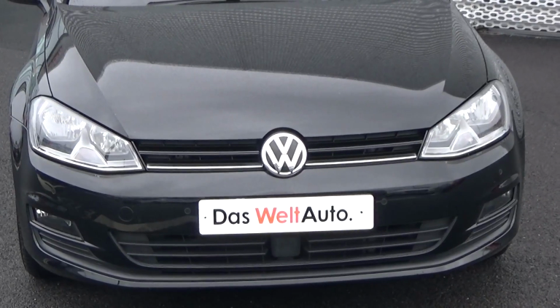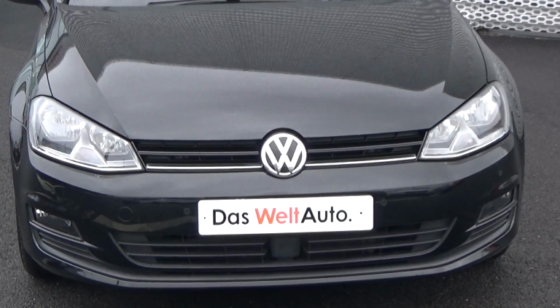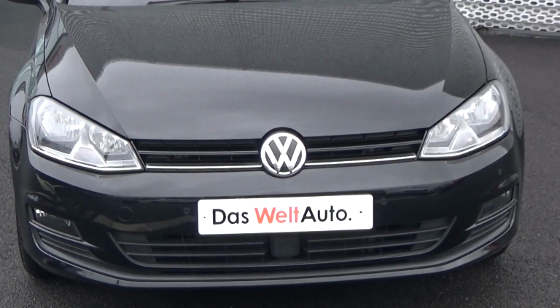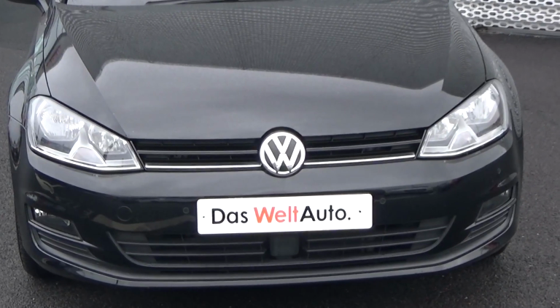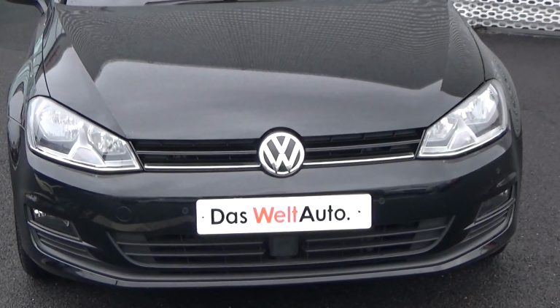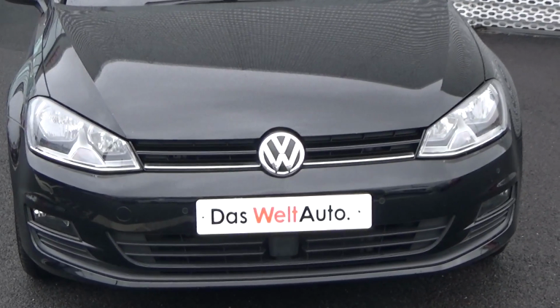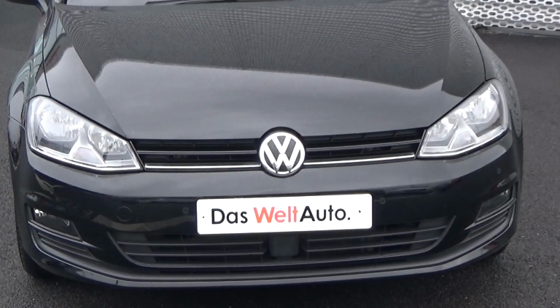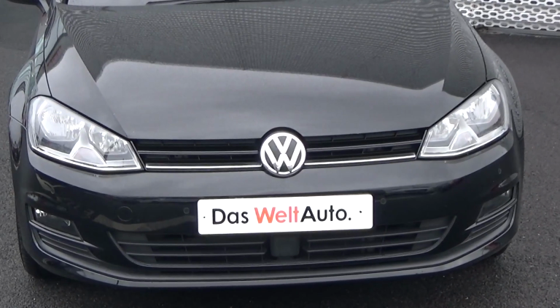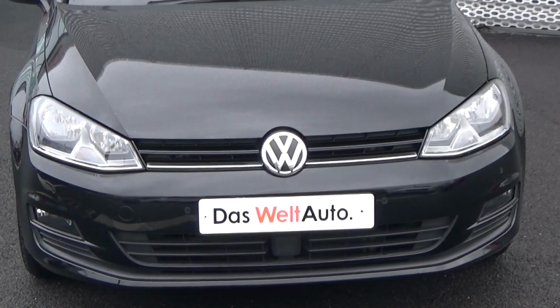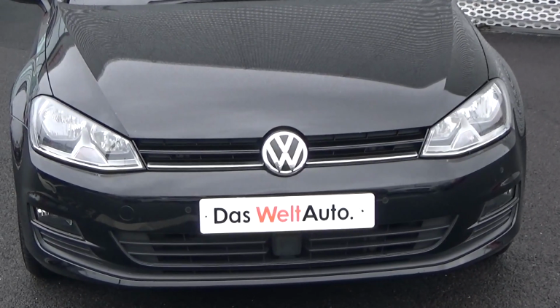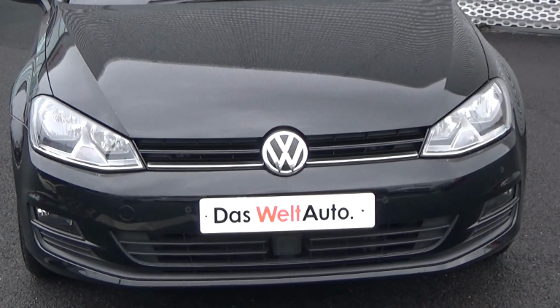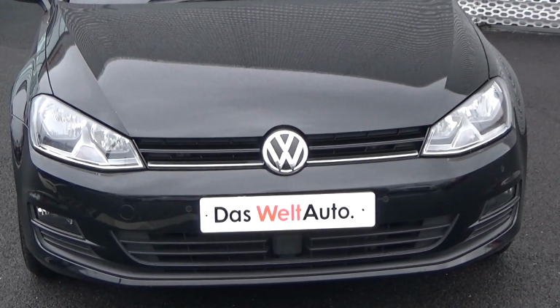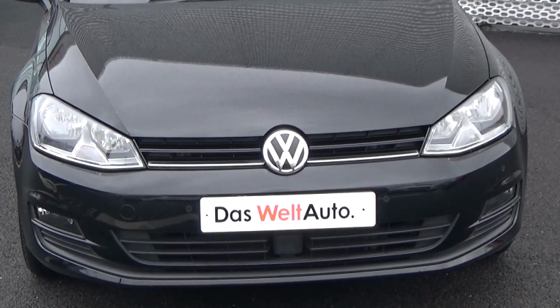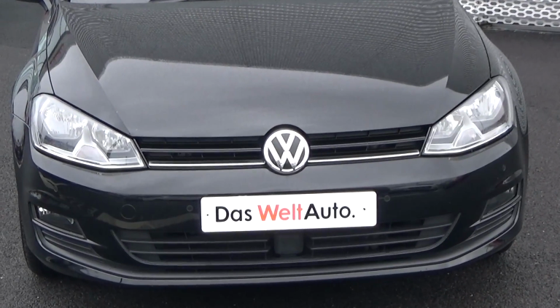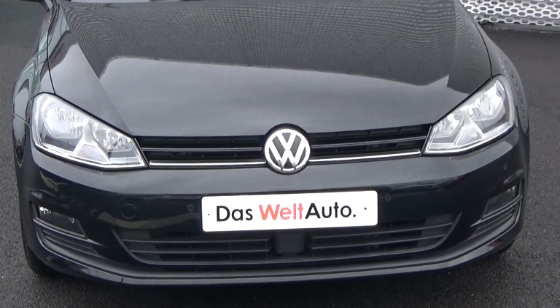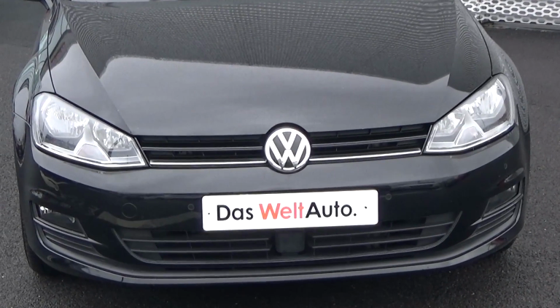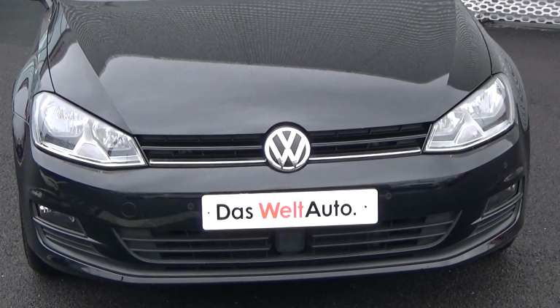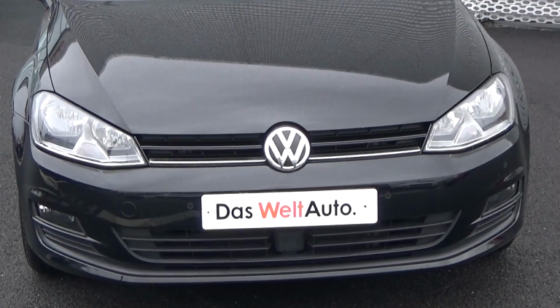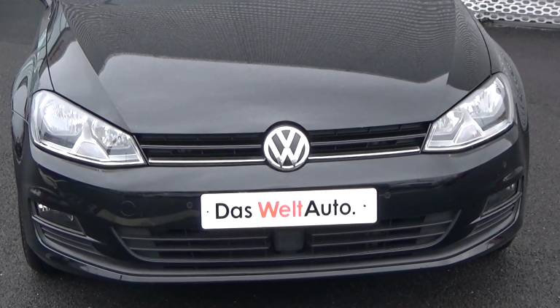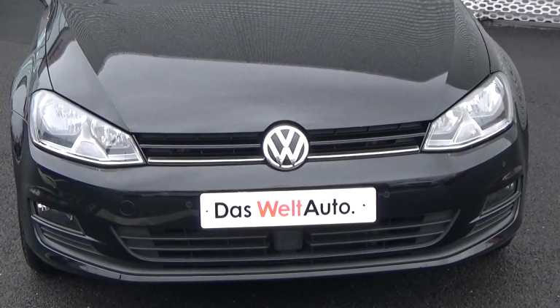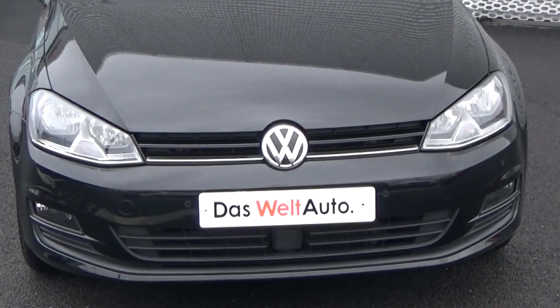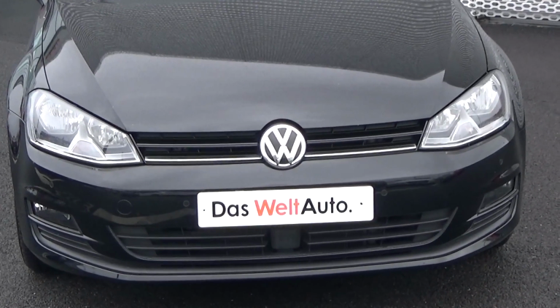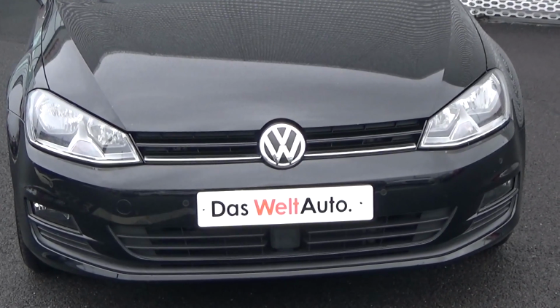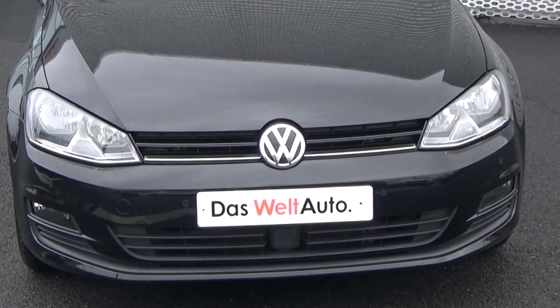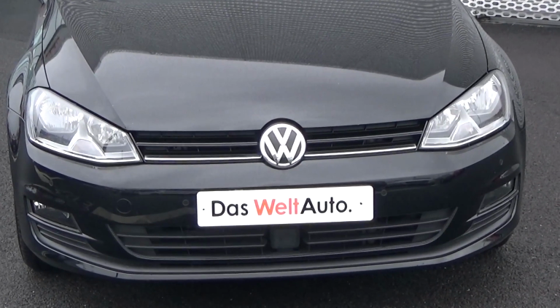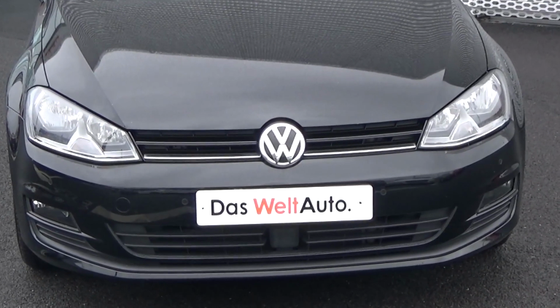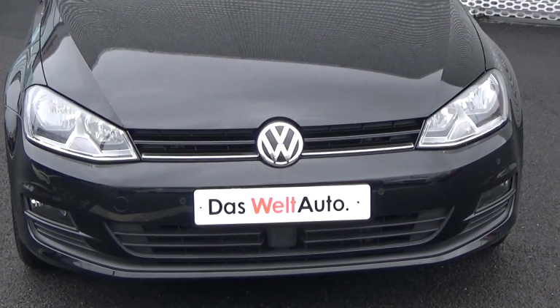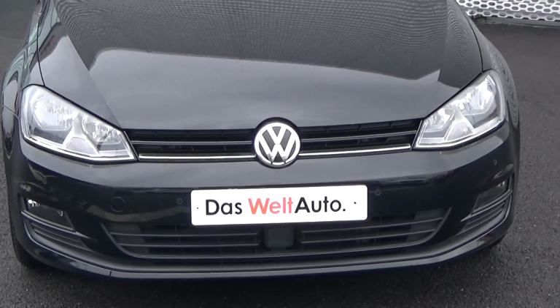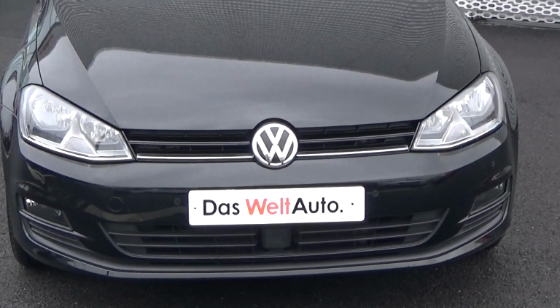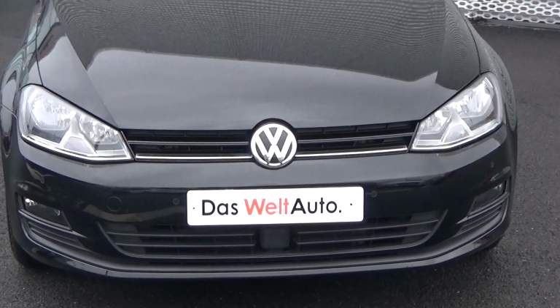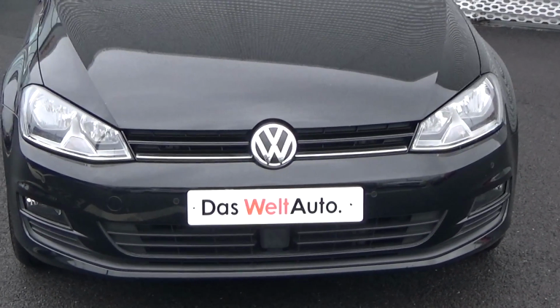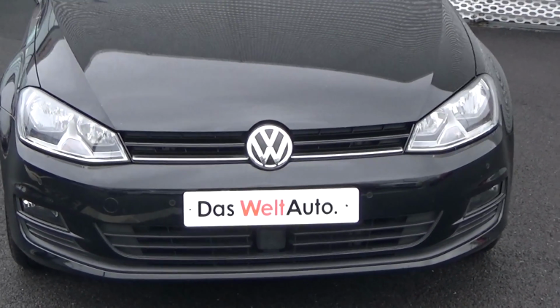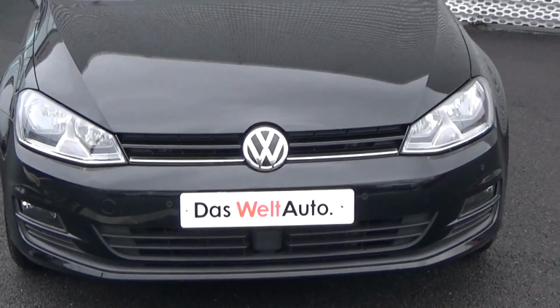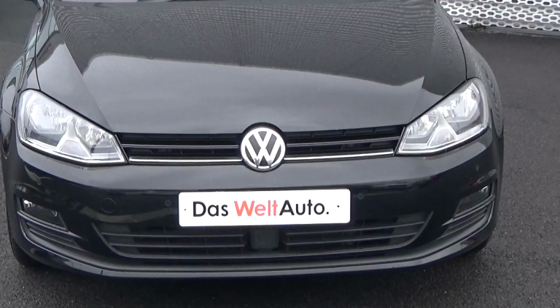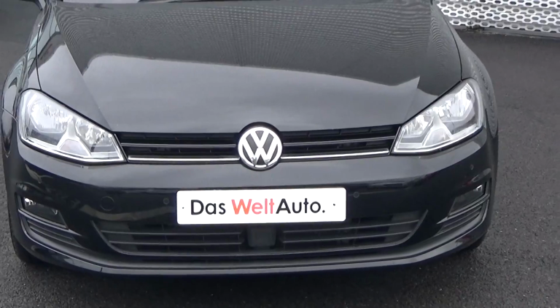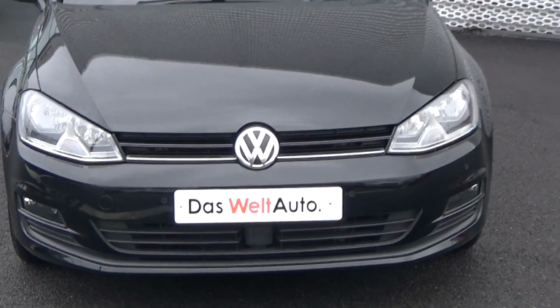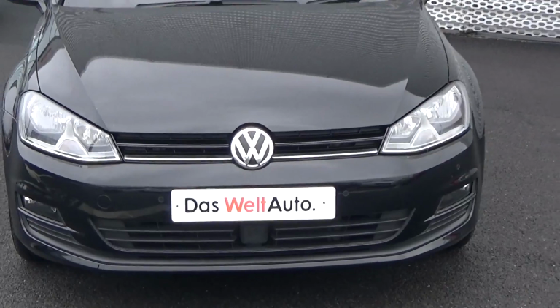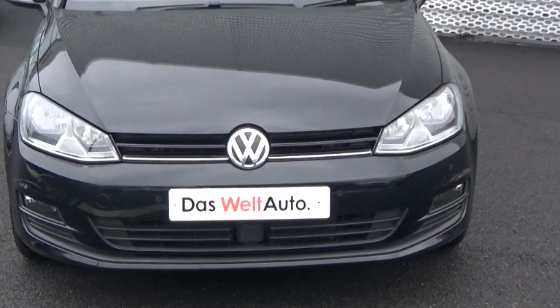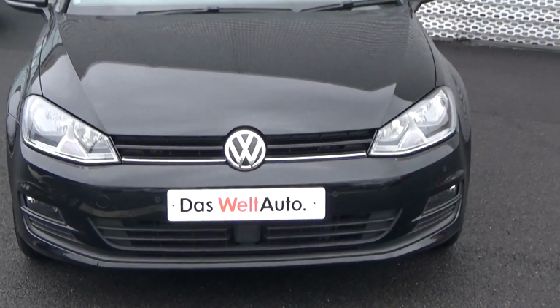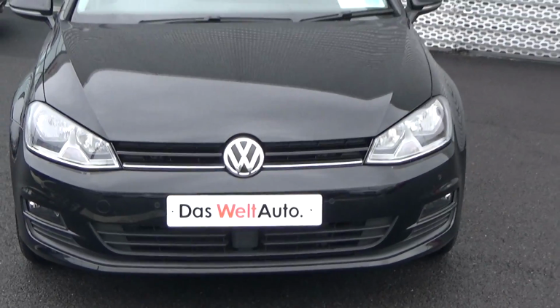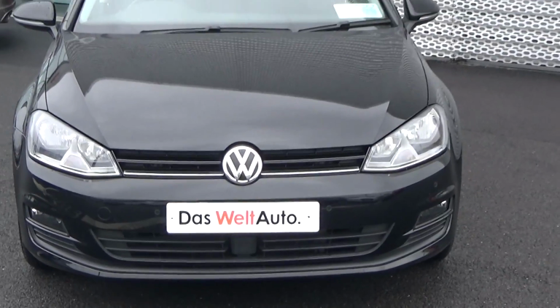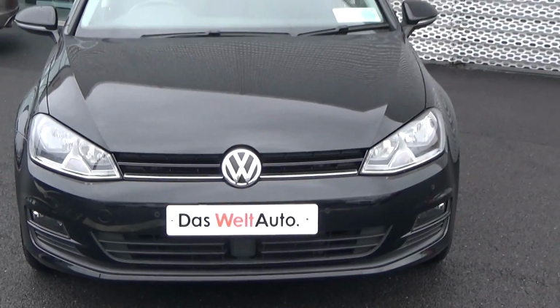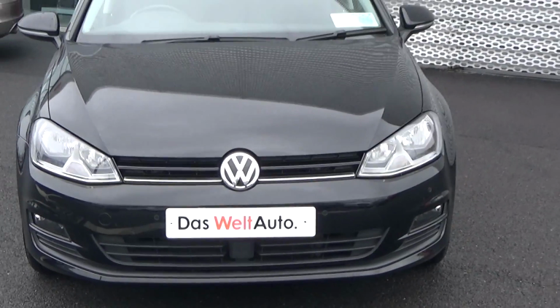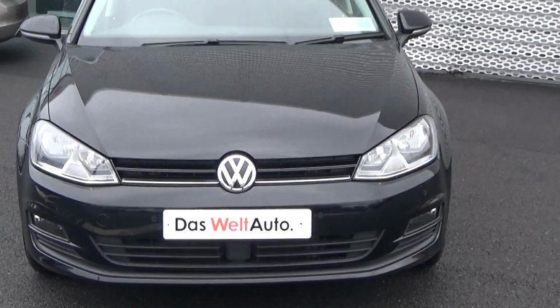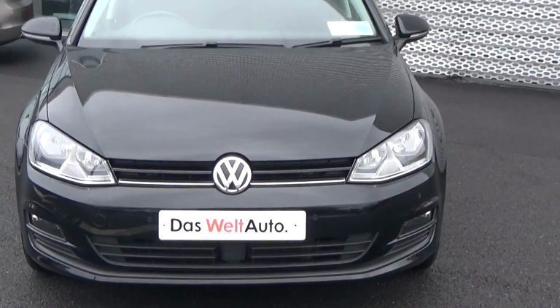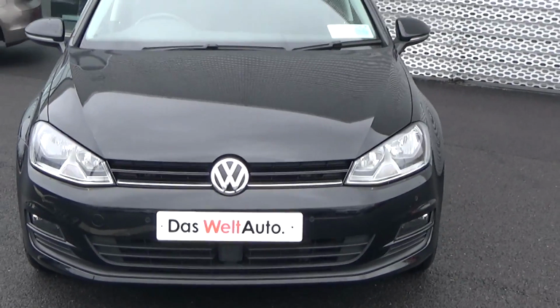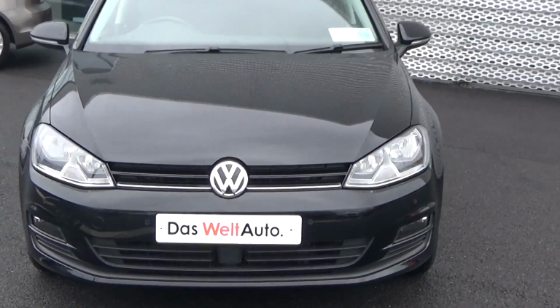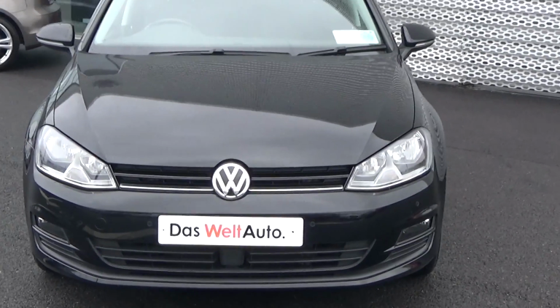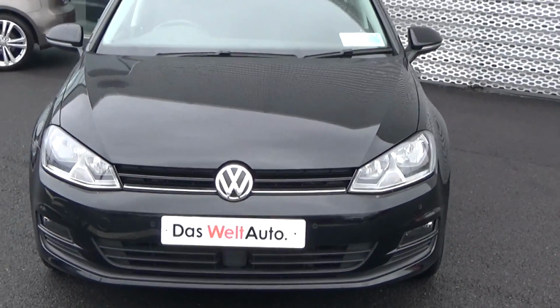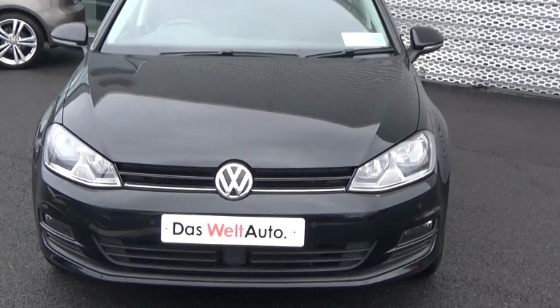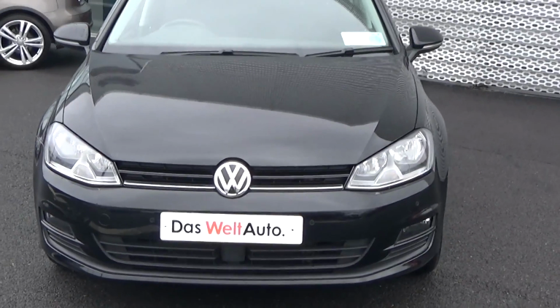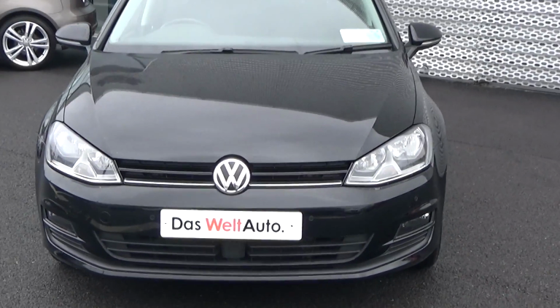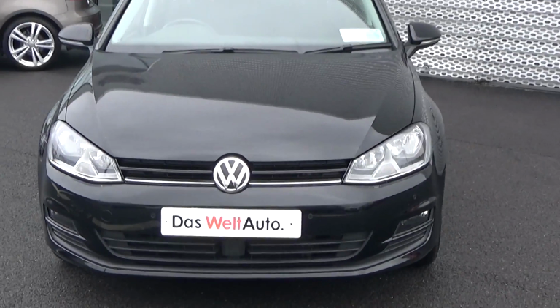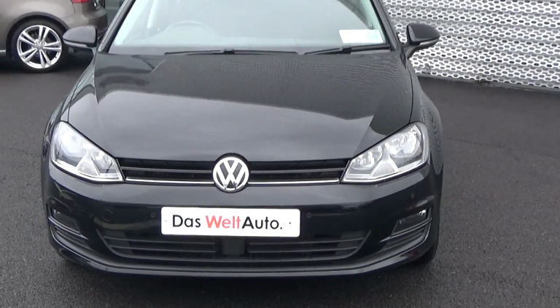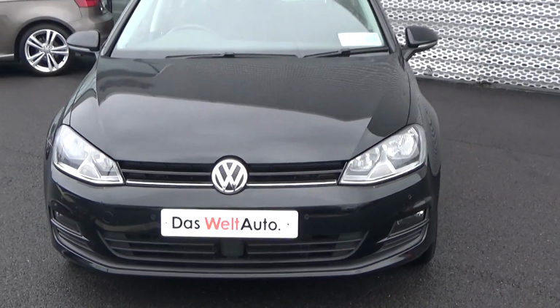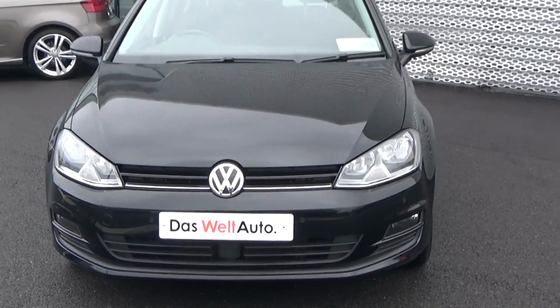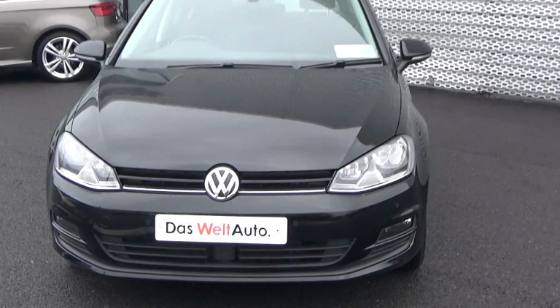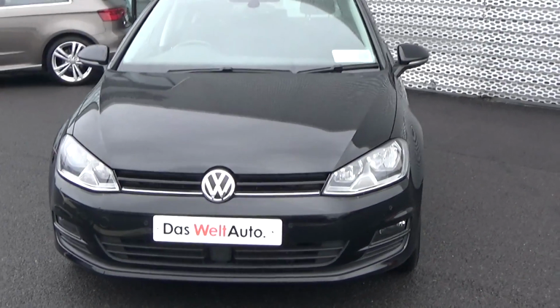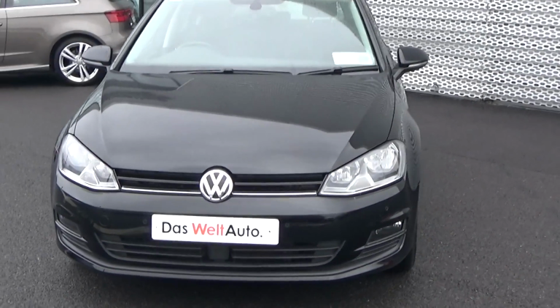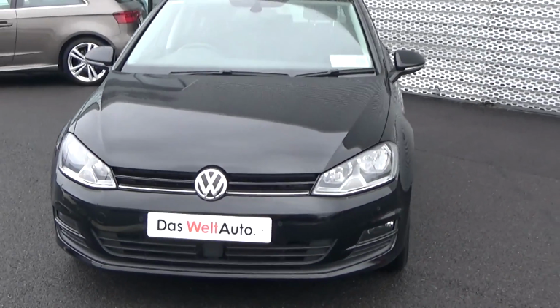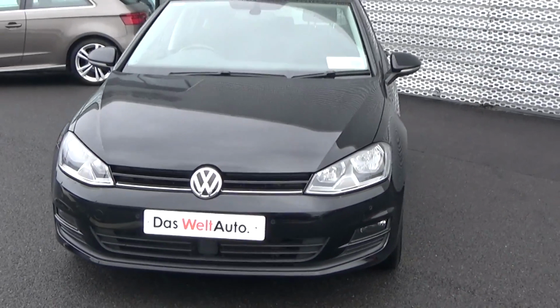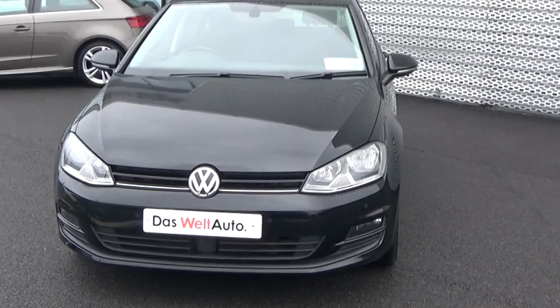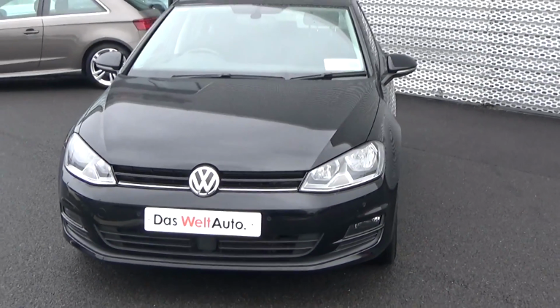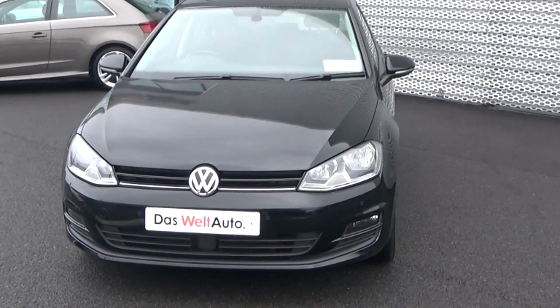For more information on our award-winning Das WeltAuto program, please visit our website at connellys.ie for used cars that you can trust, guaranteed.